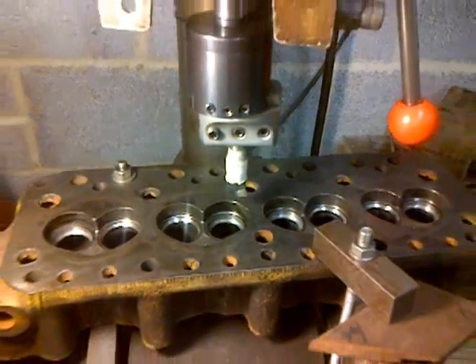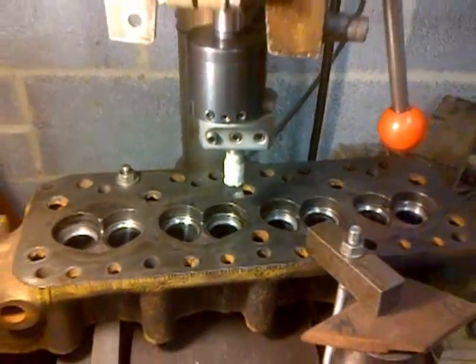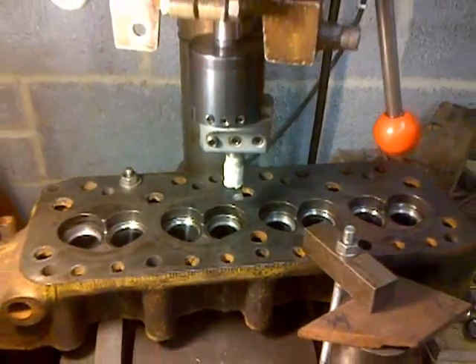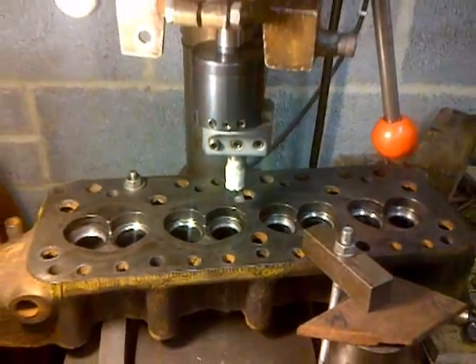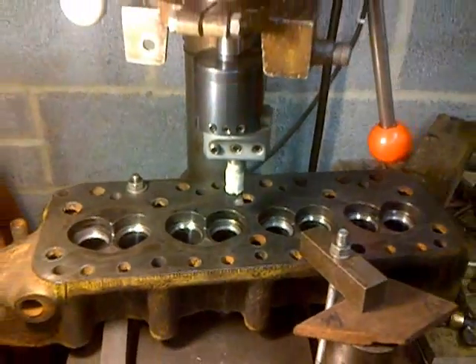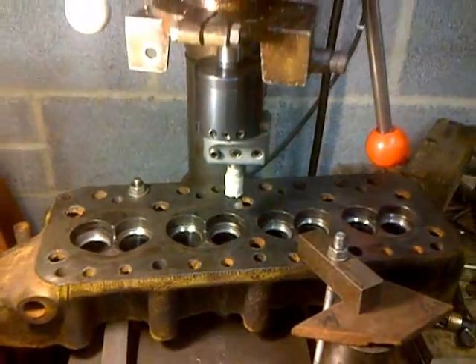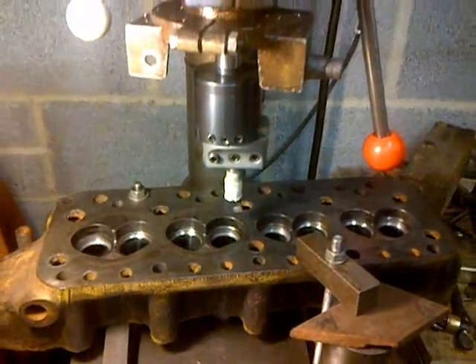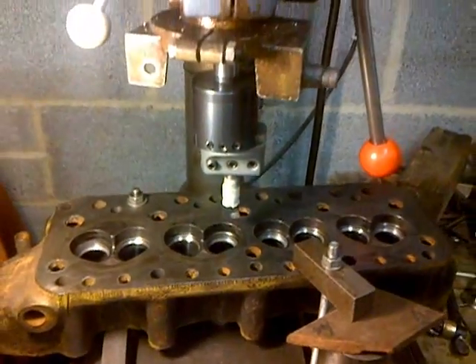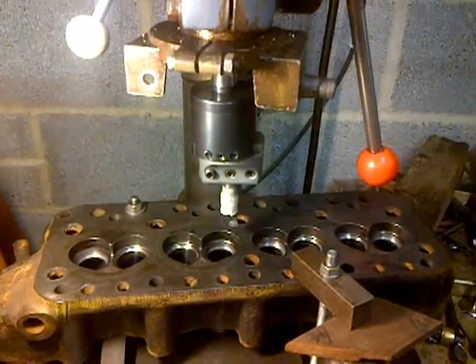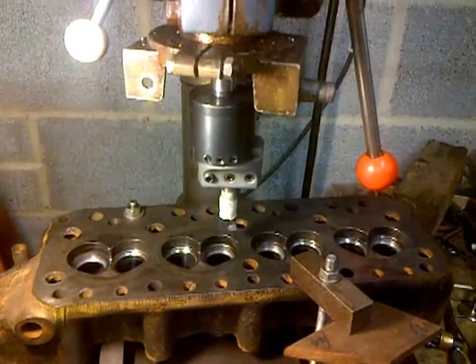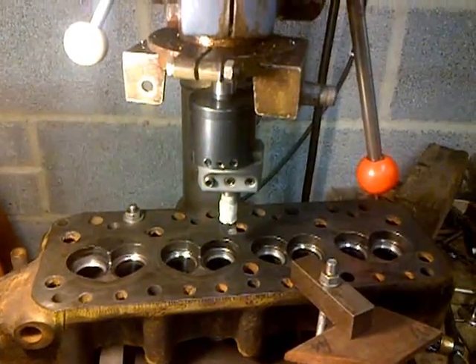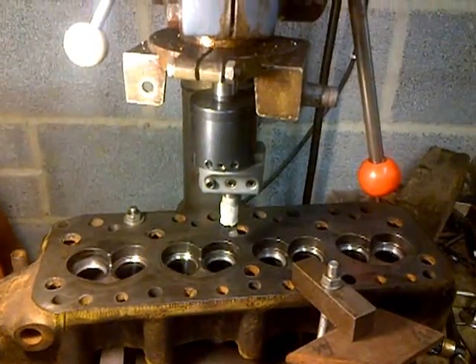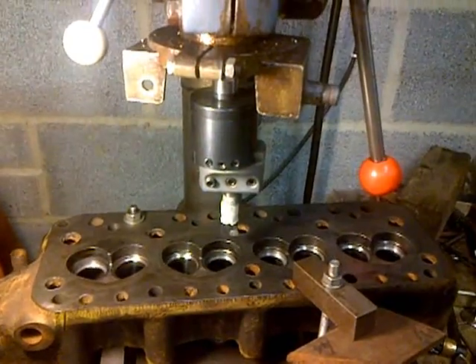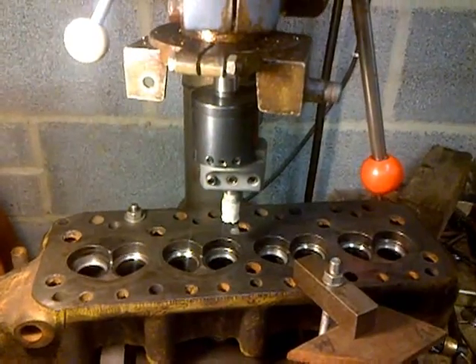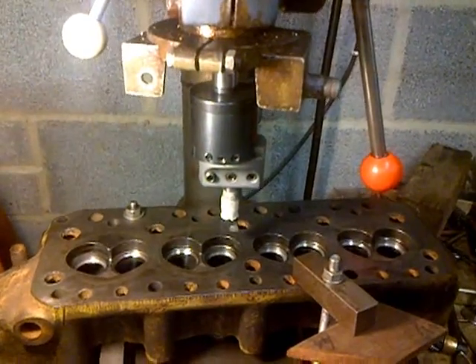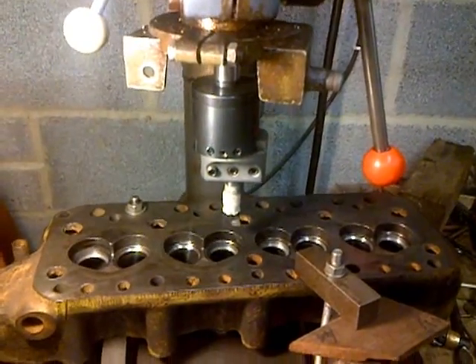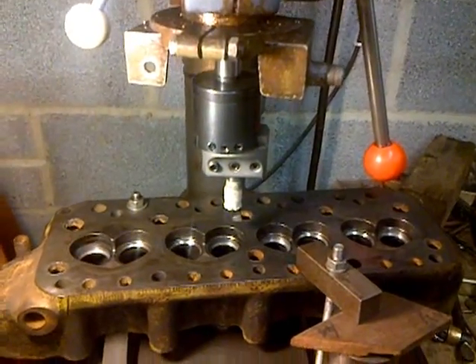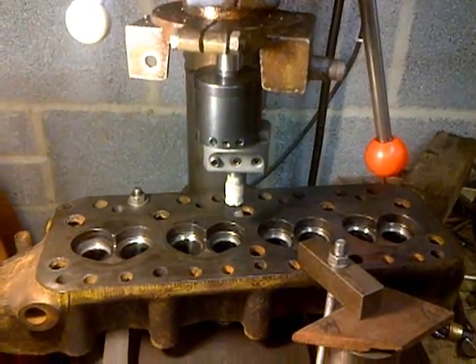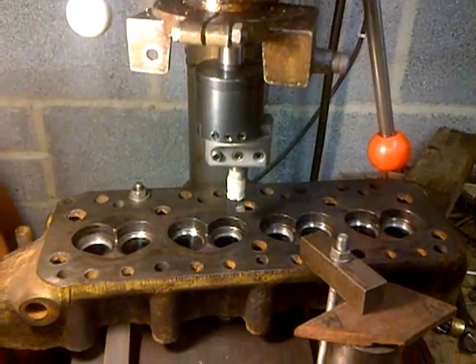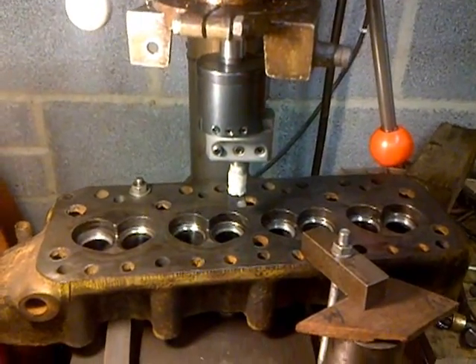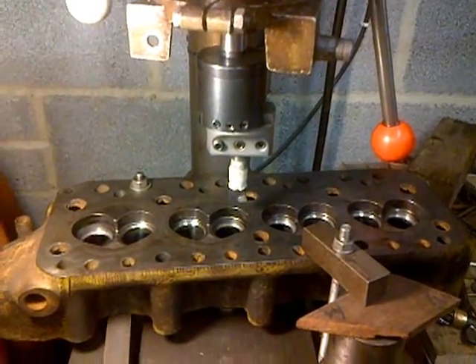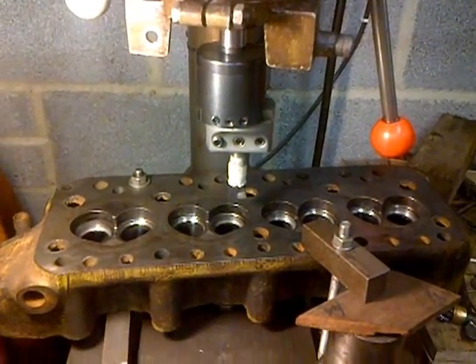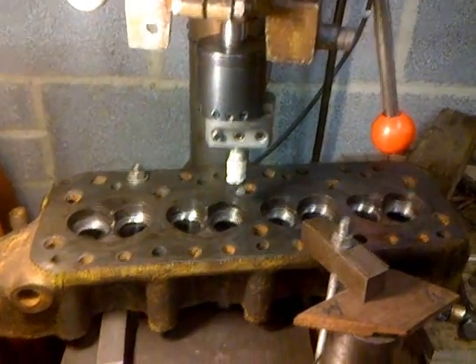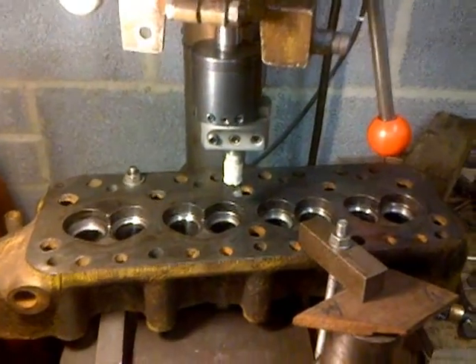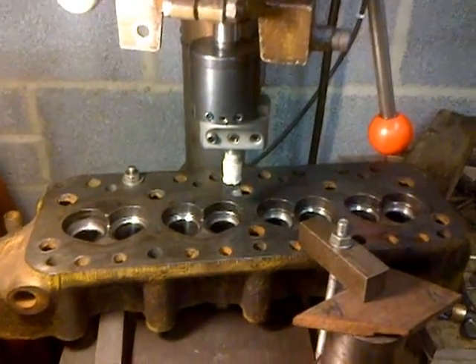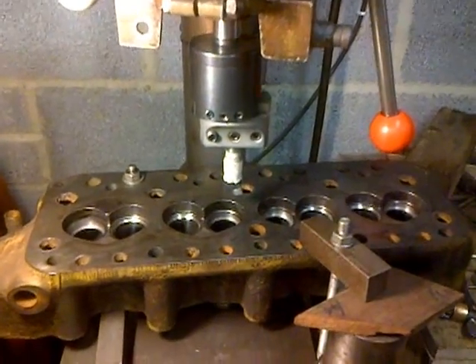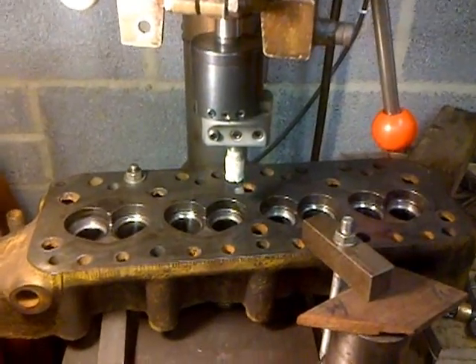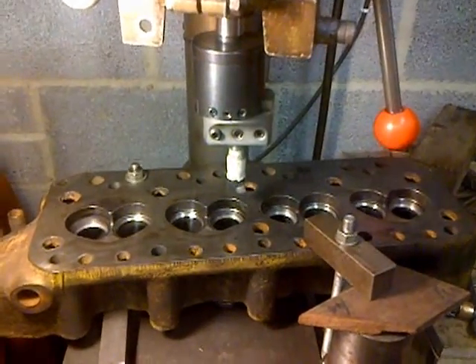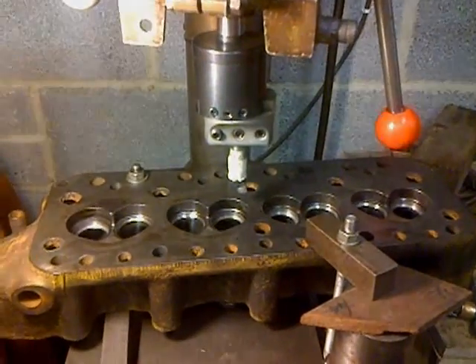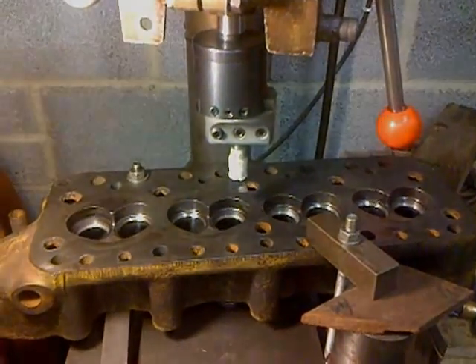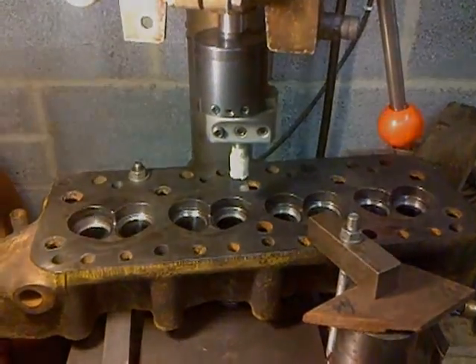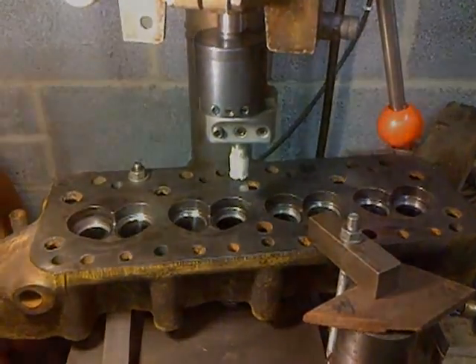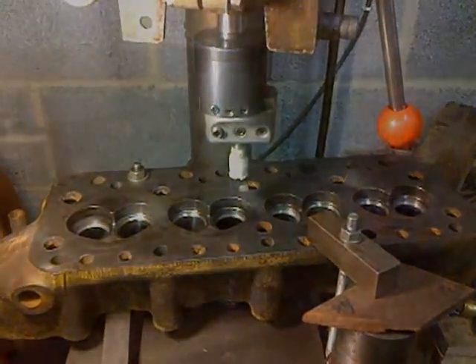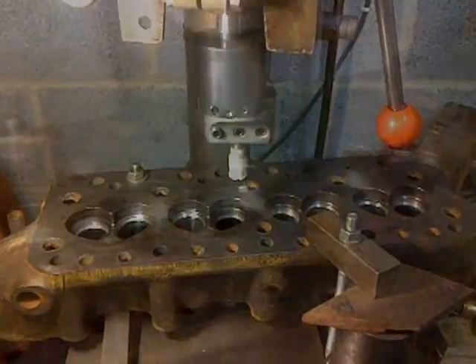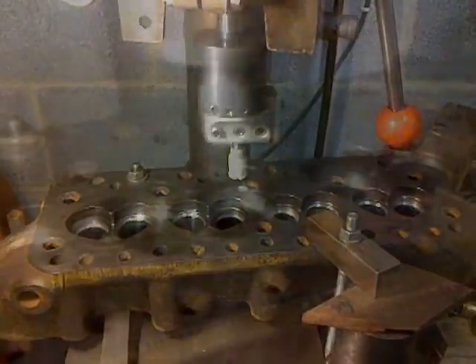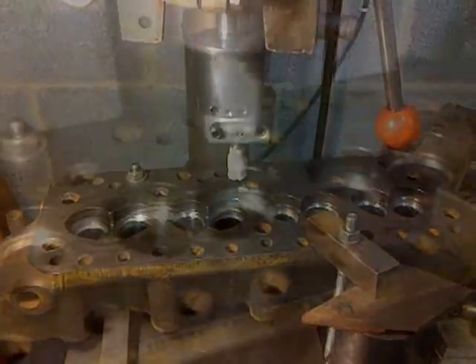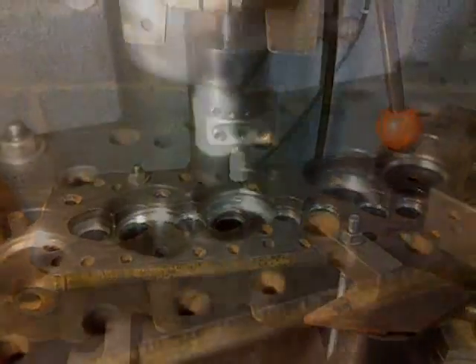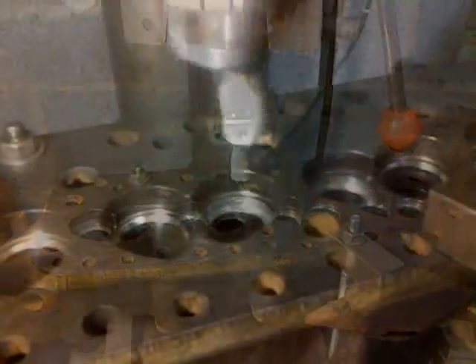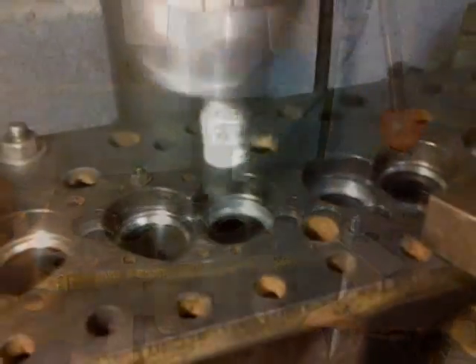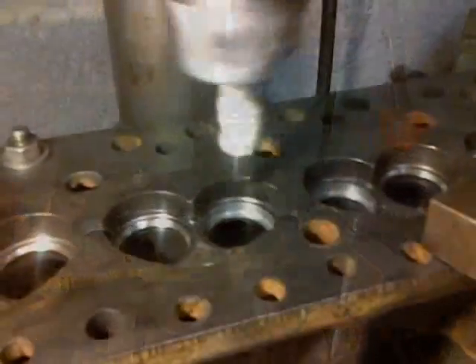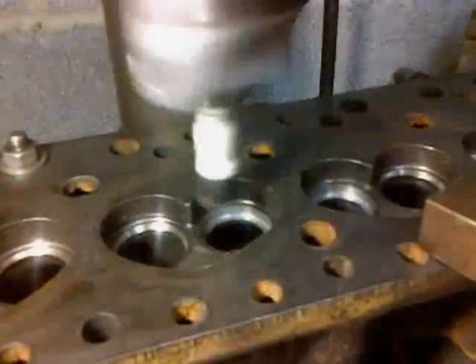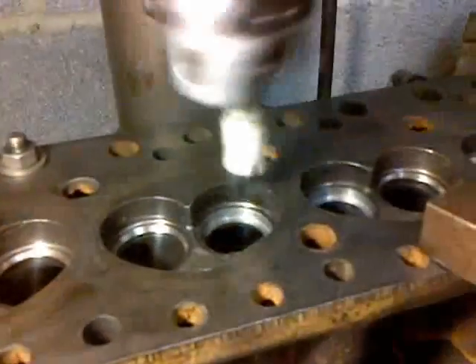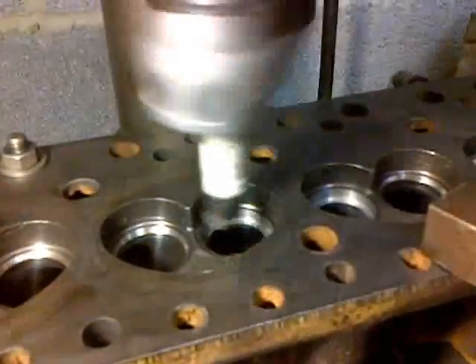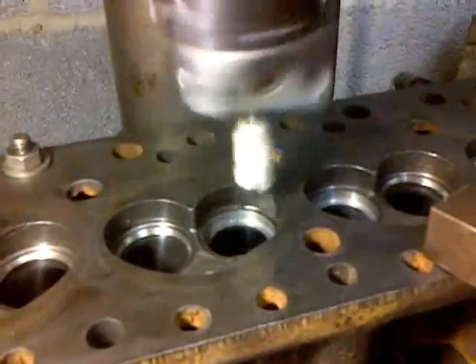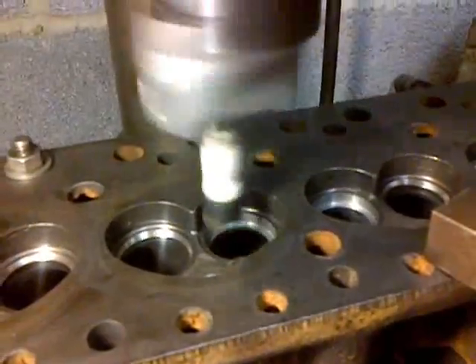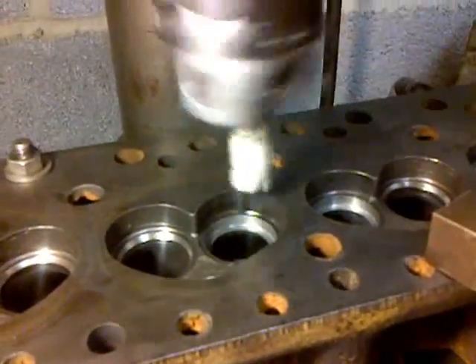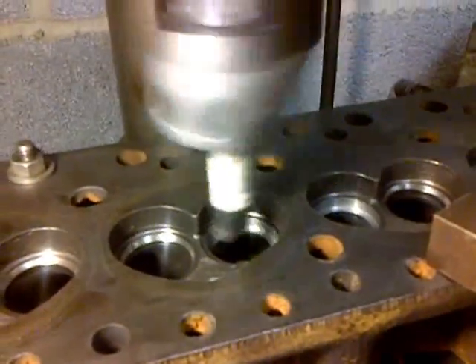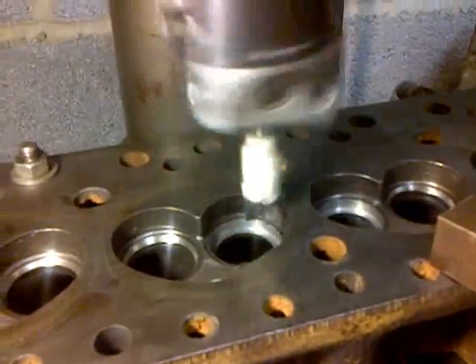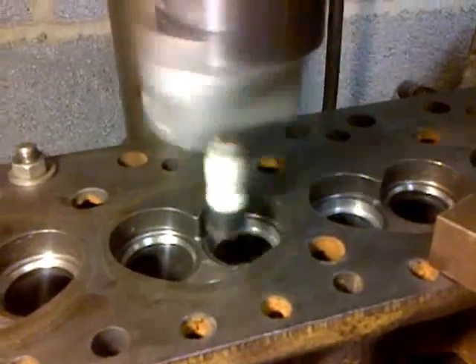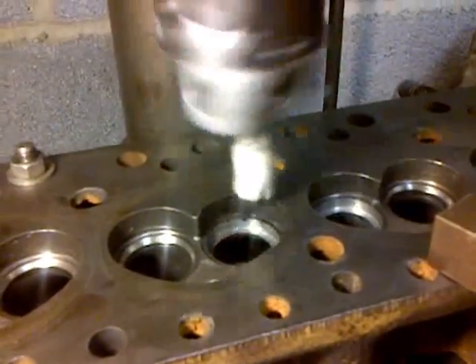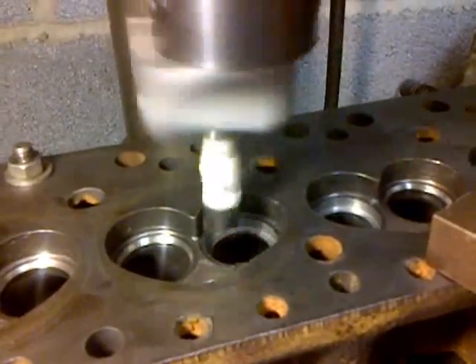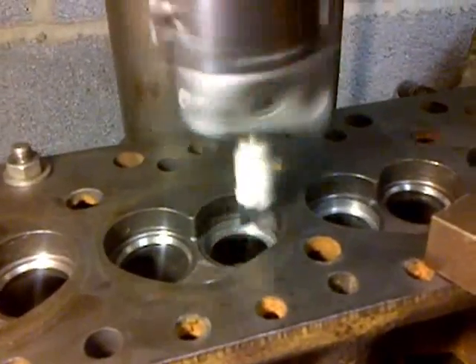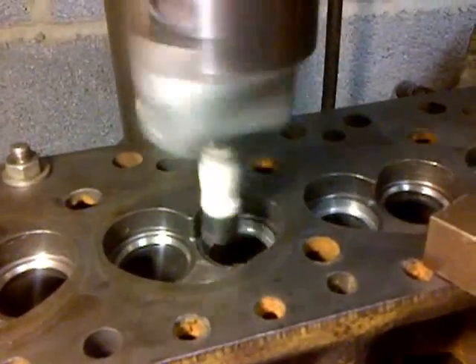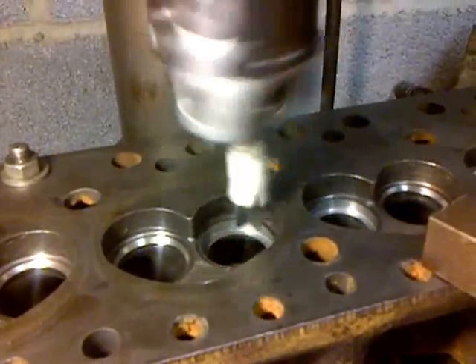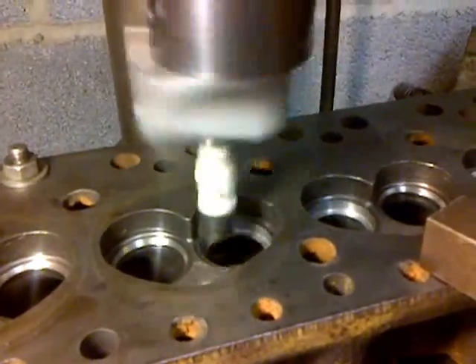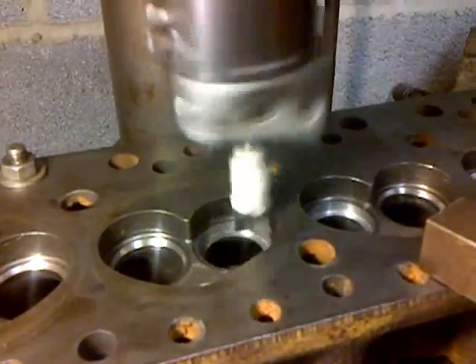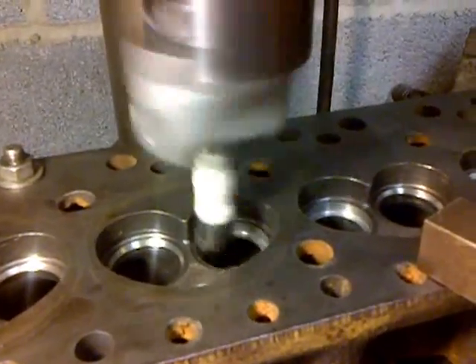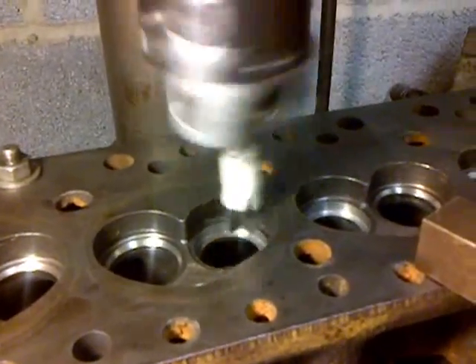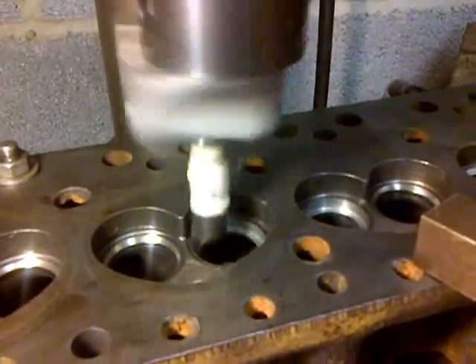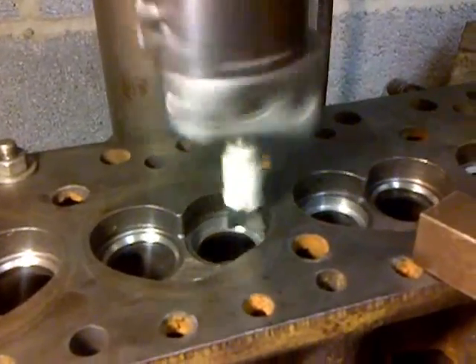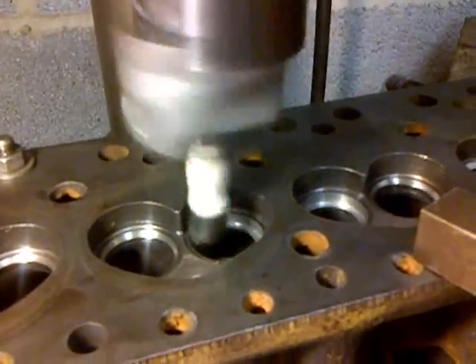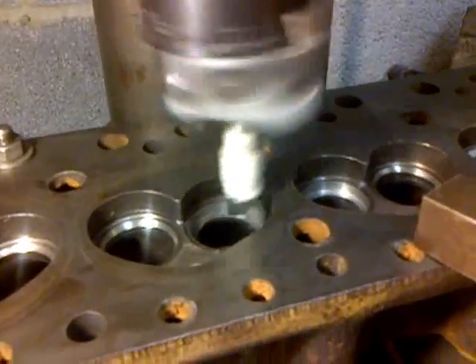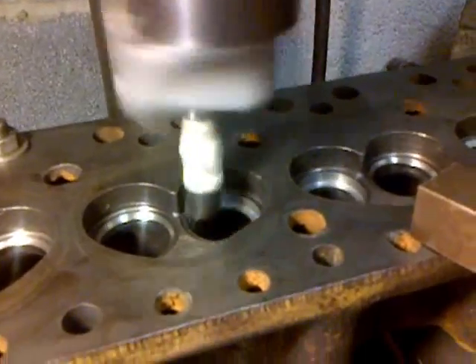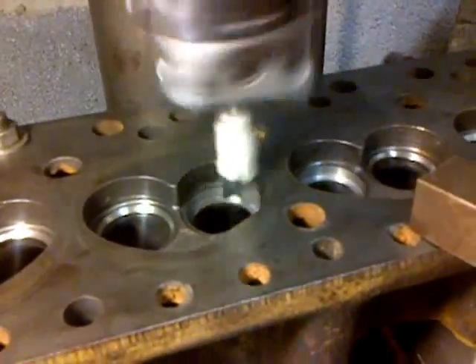As you can see, this is all mounted in my pillar drill and we shall go ahead.